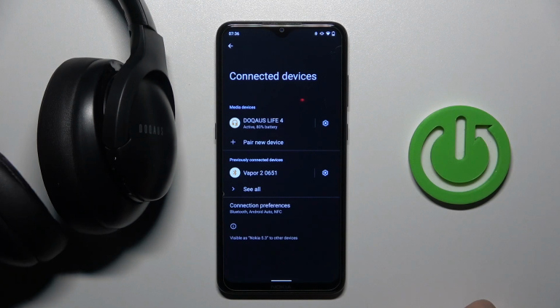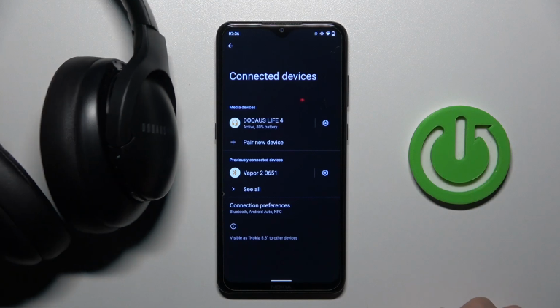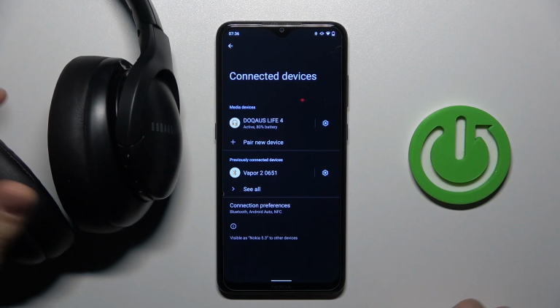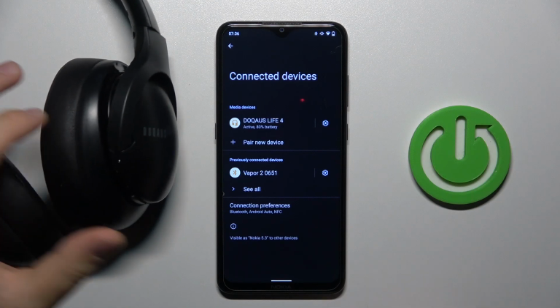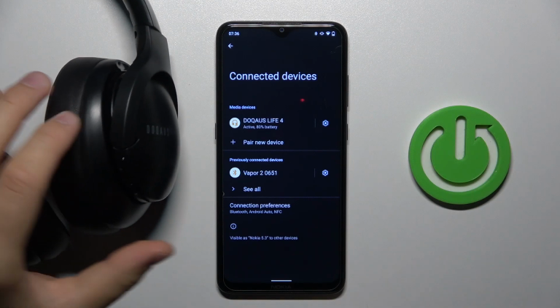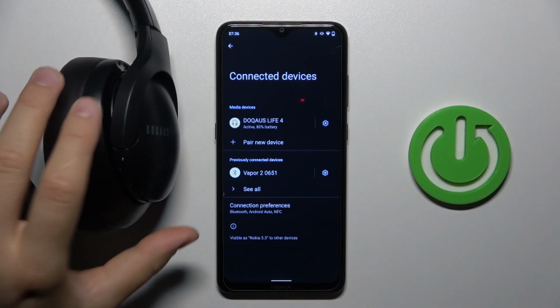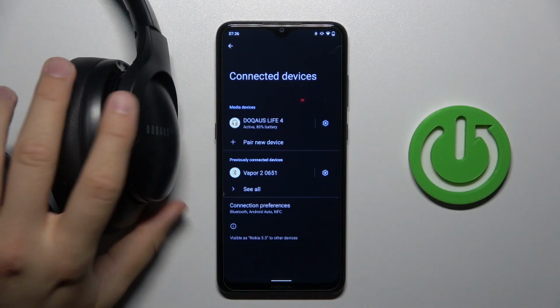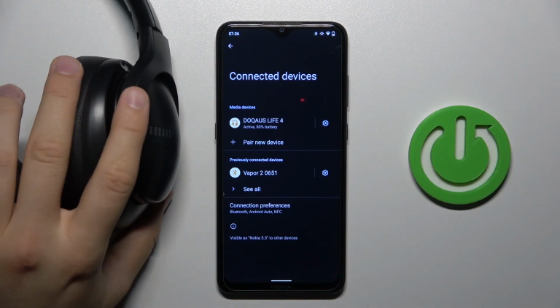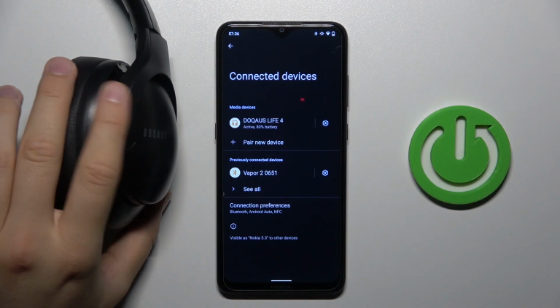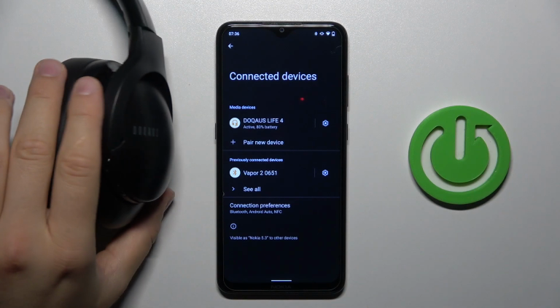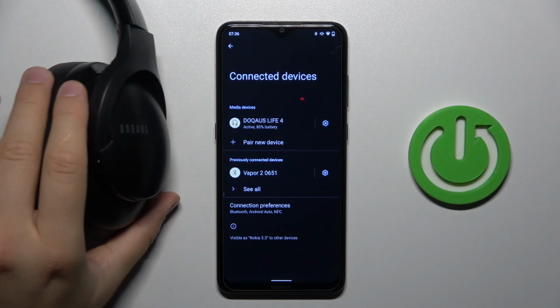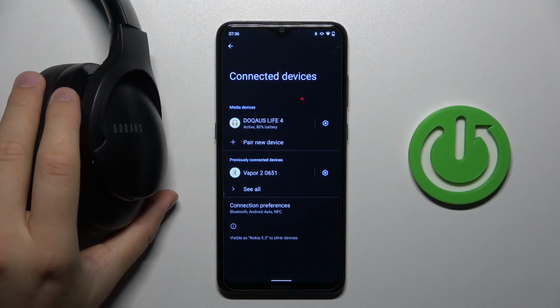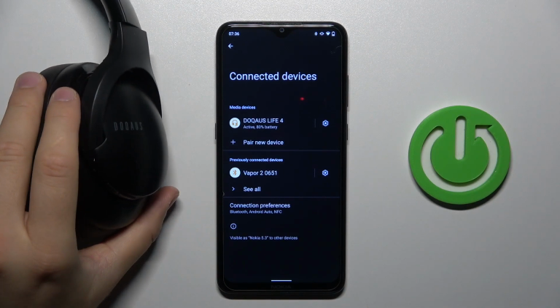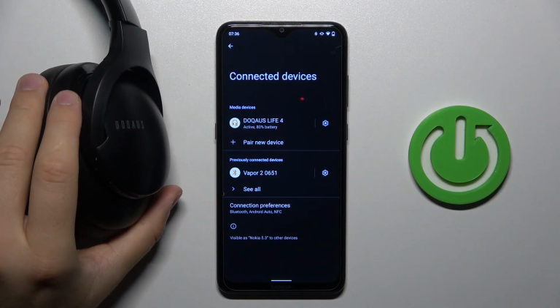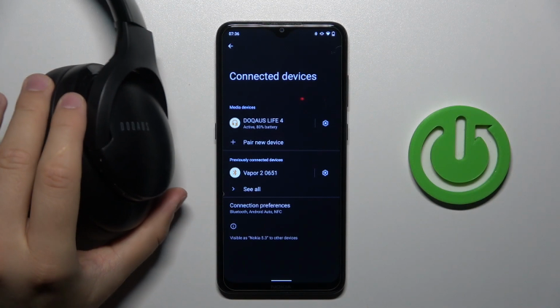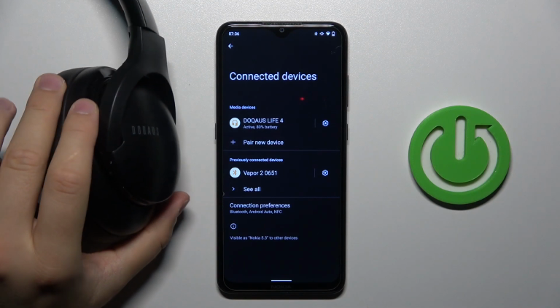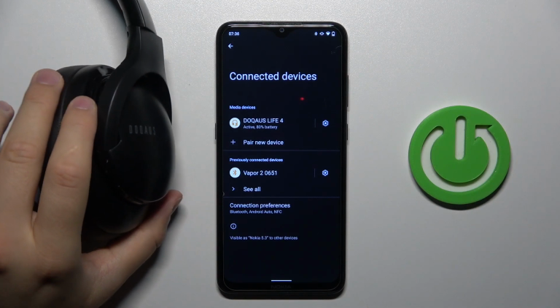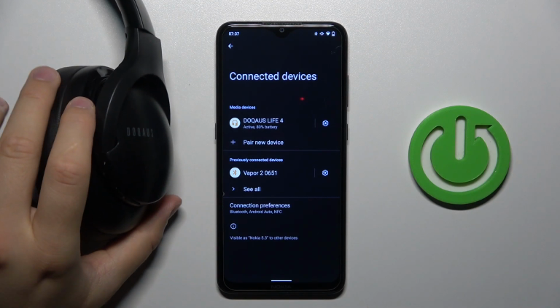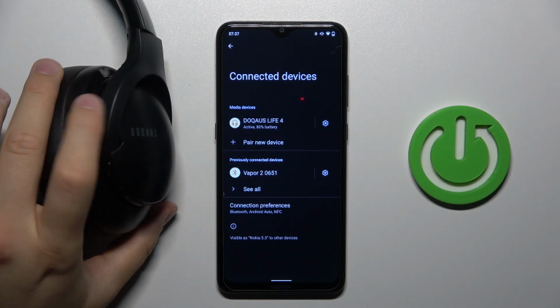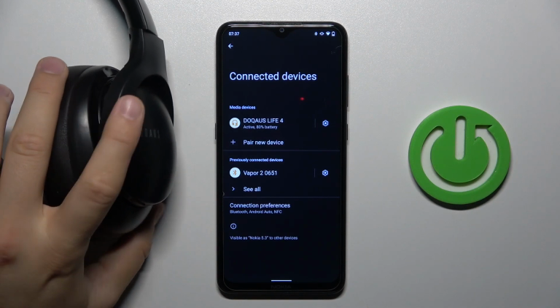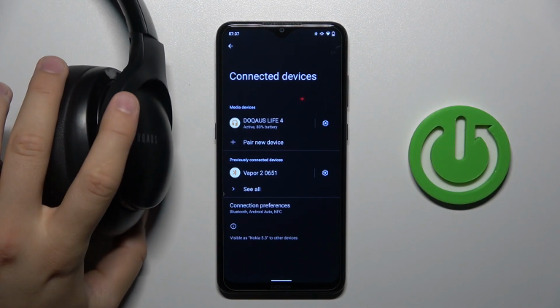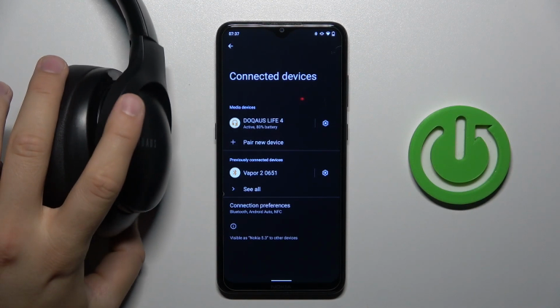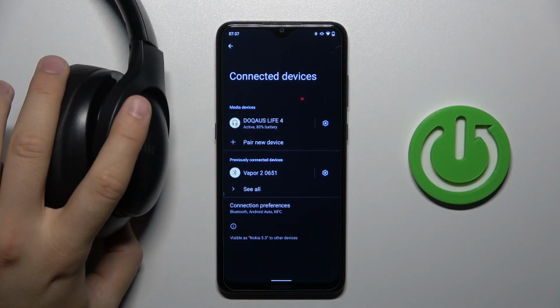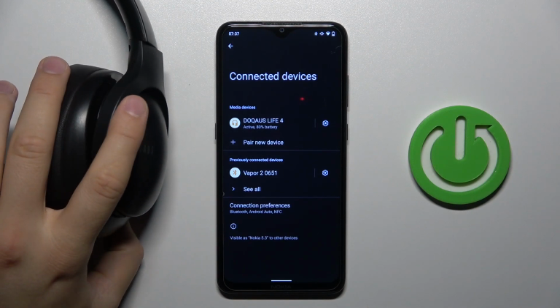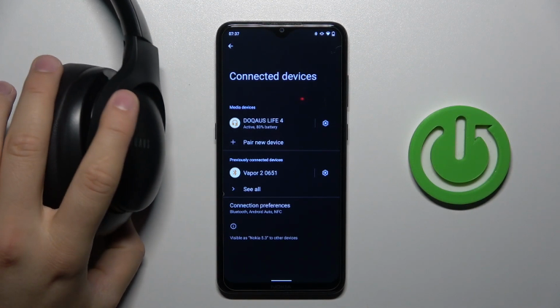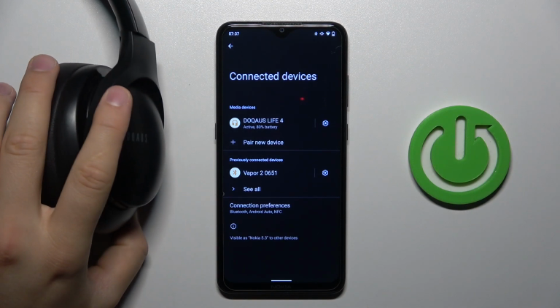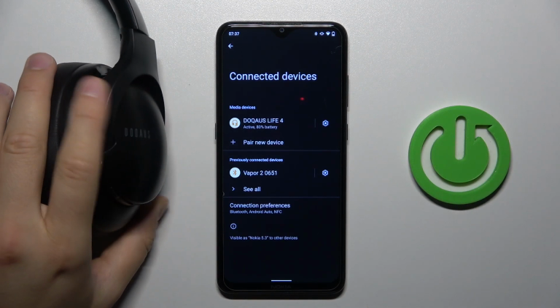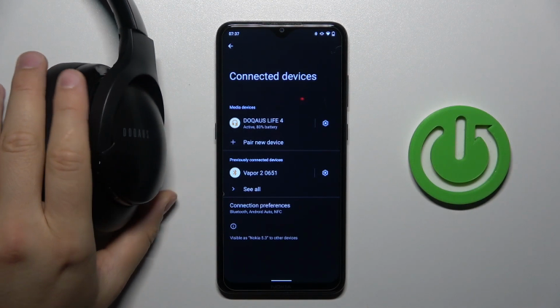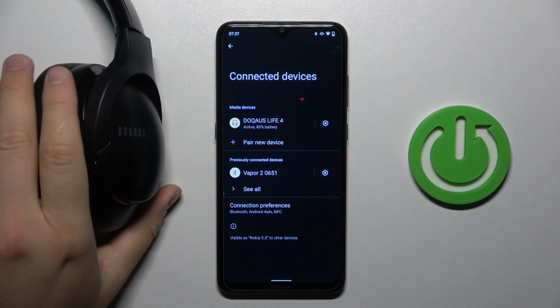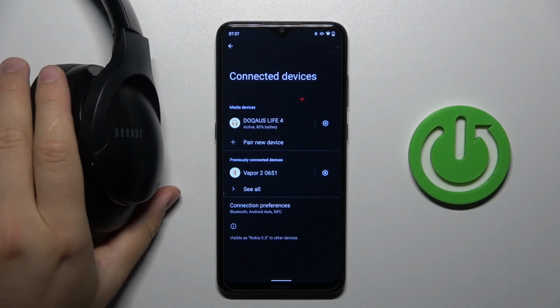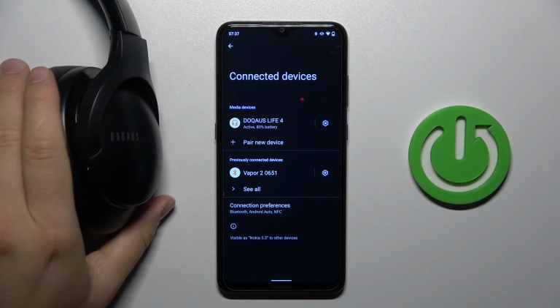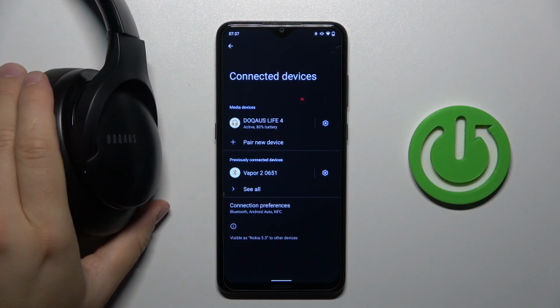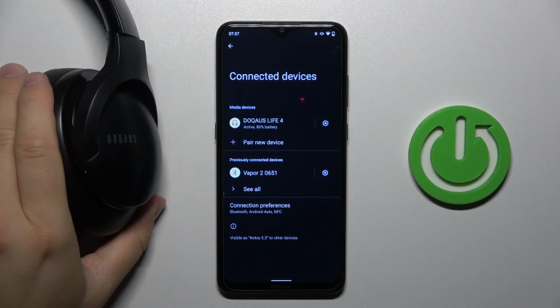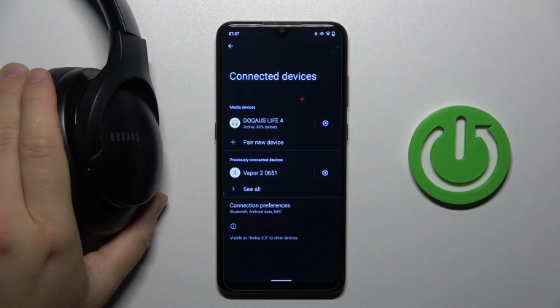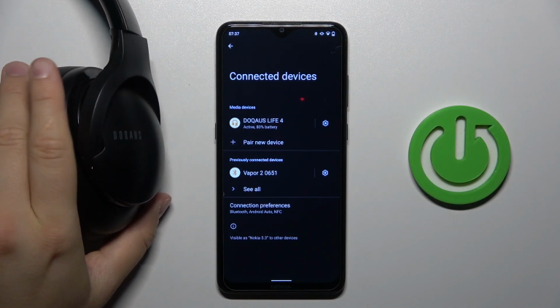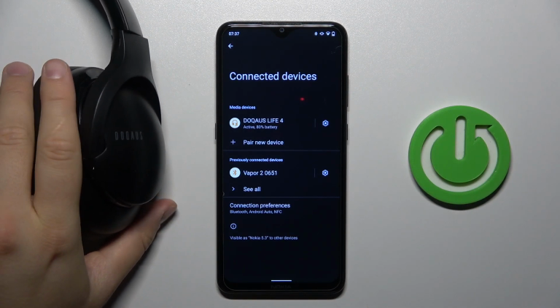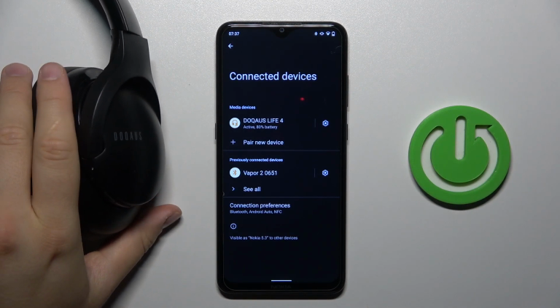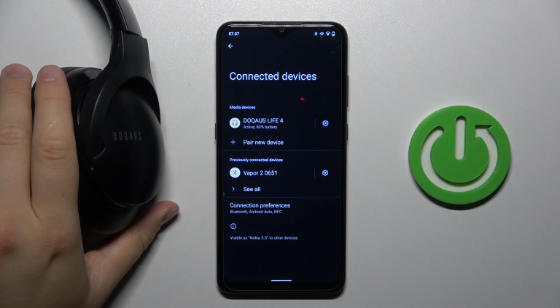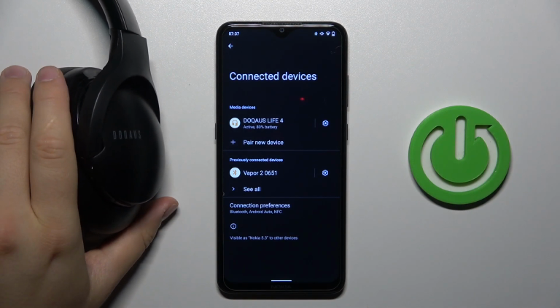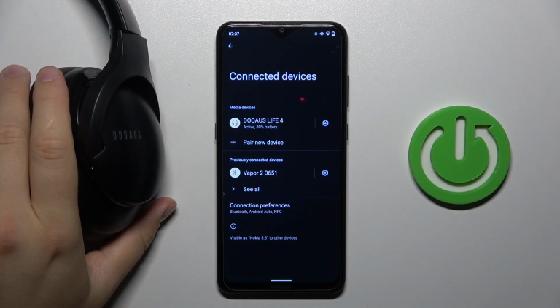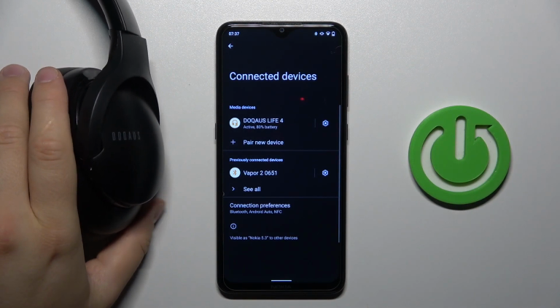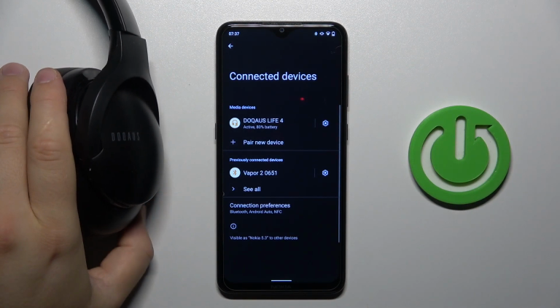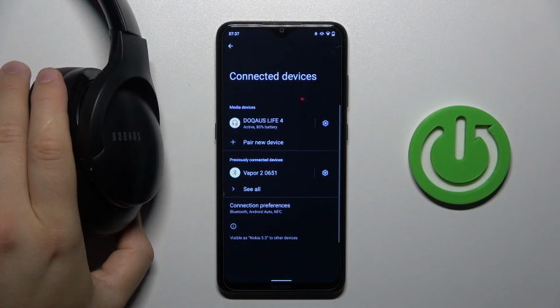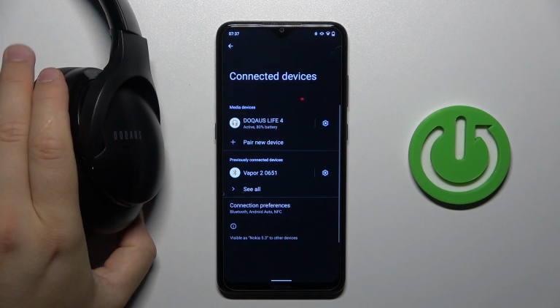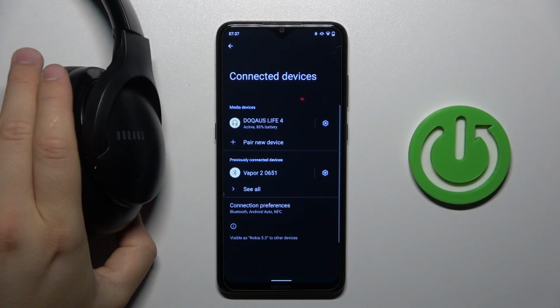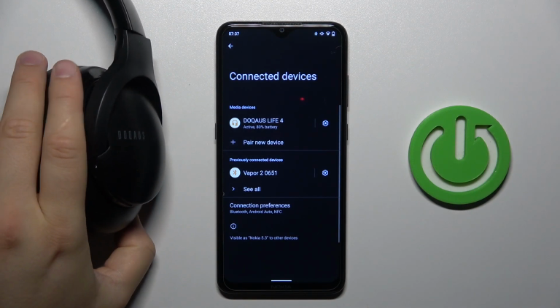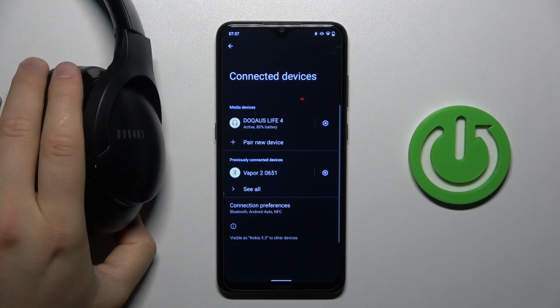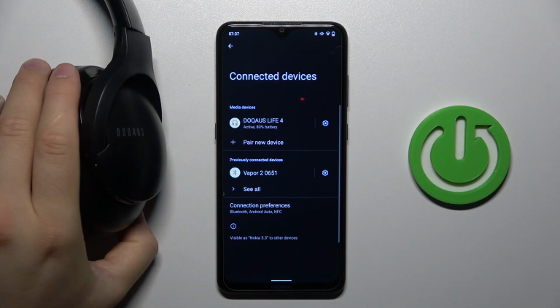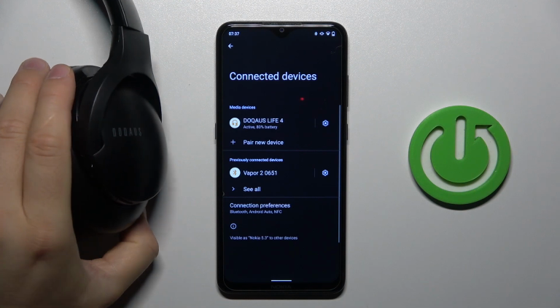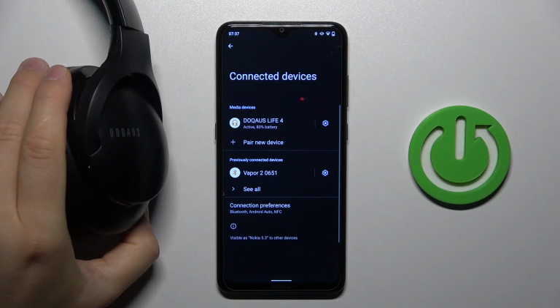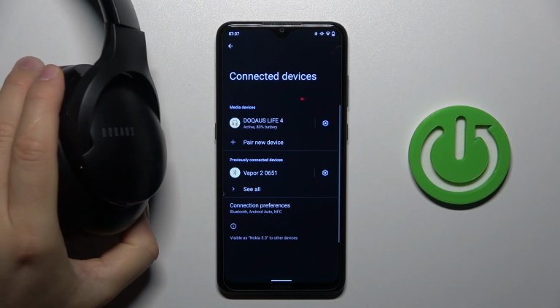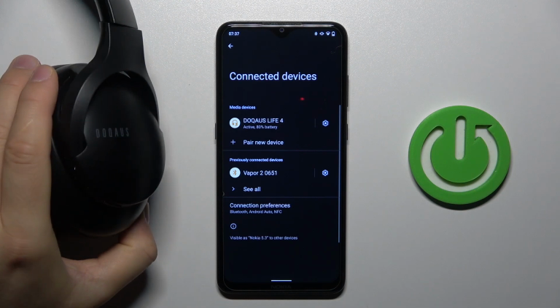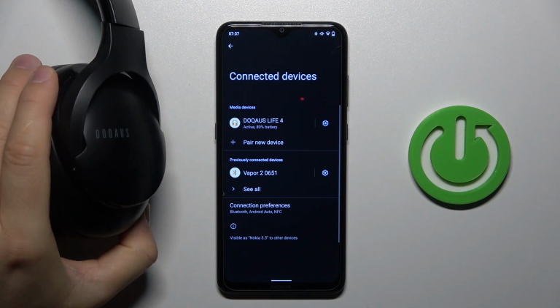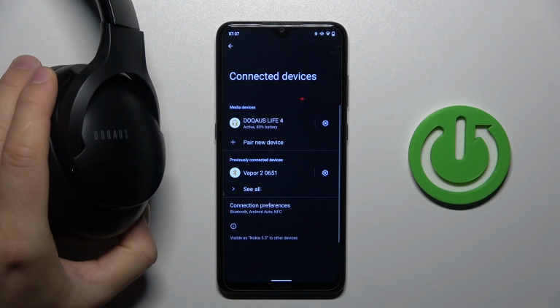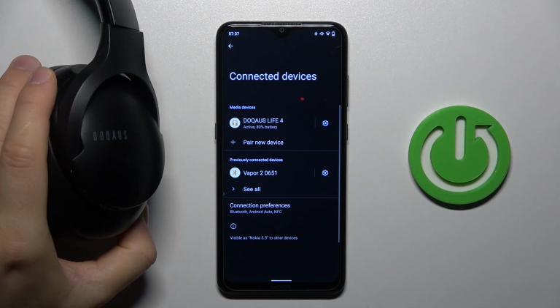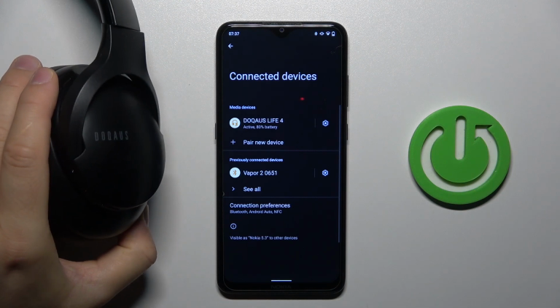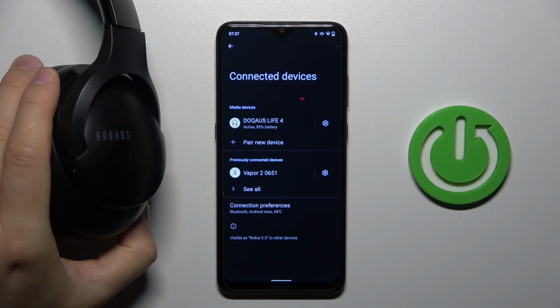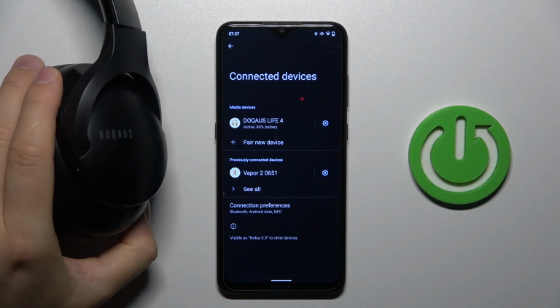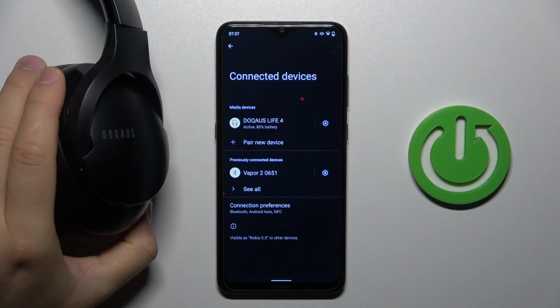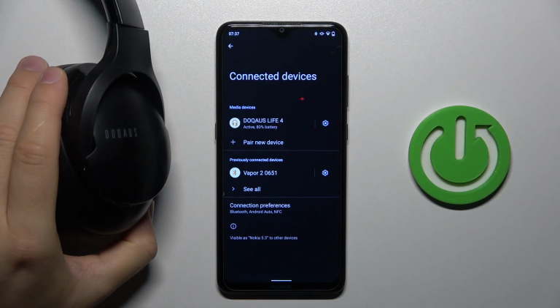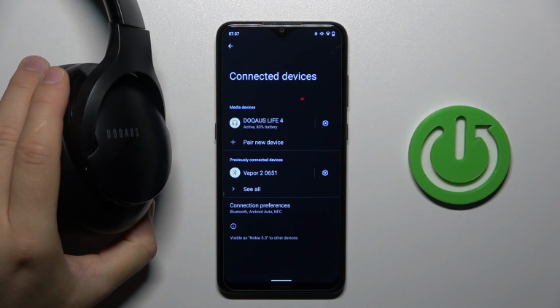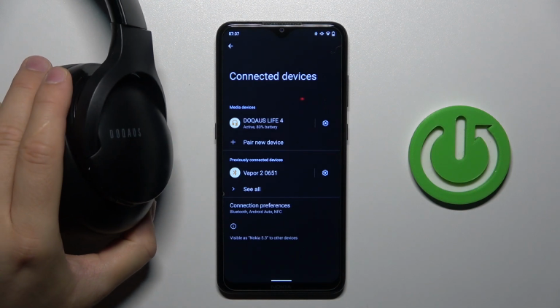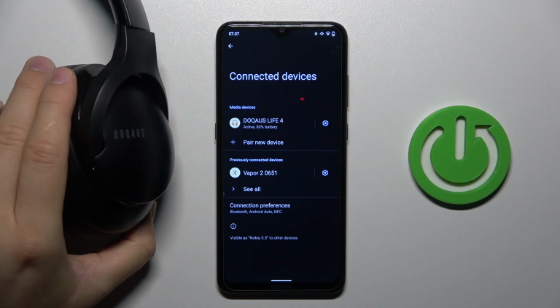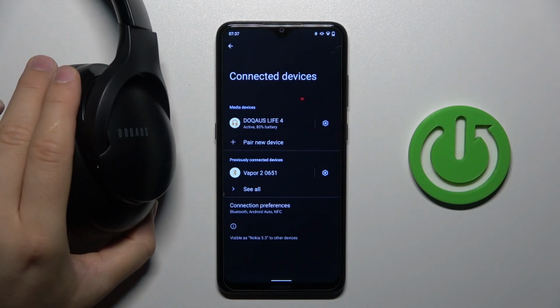Hello, in this video I'm going to show you how we can perform the hard reset of your DoQA US Live 4 headphones.